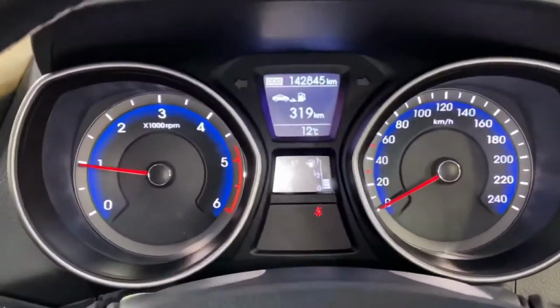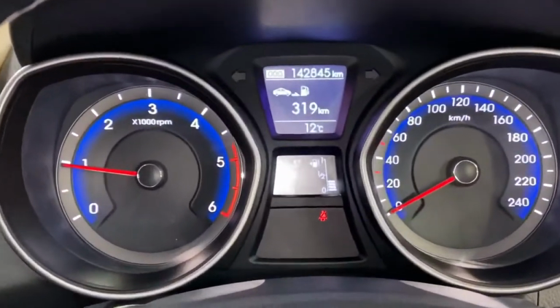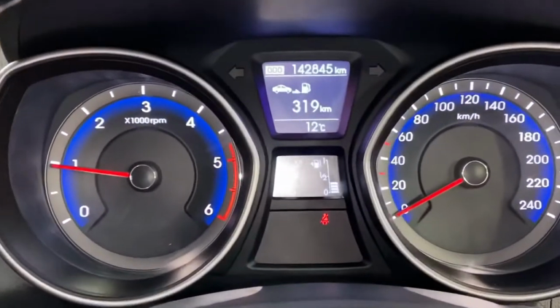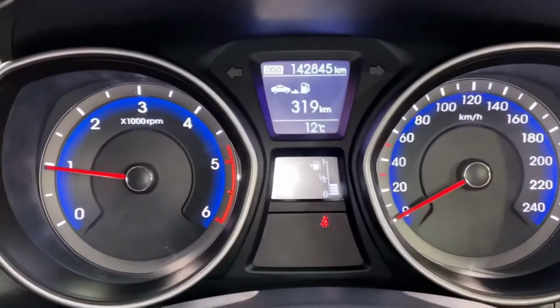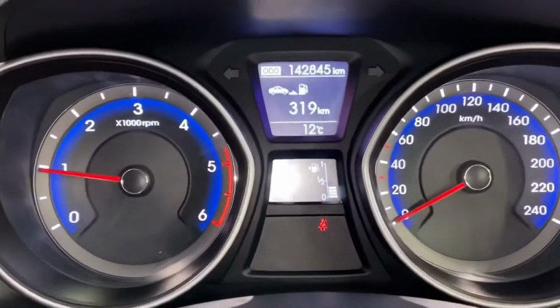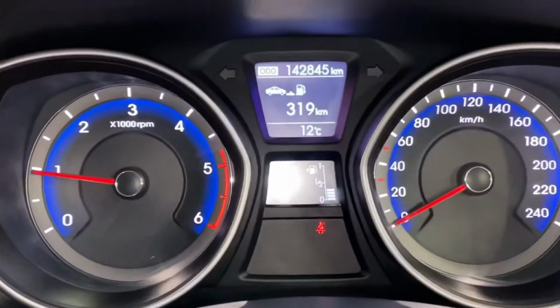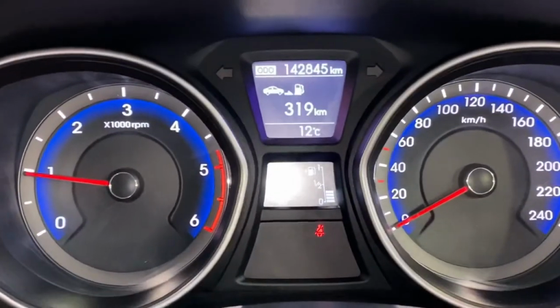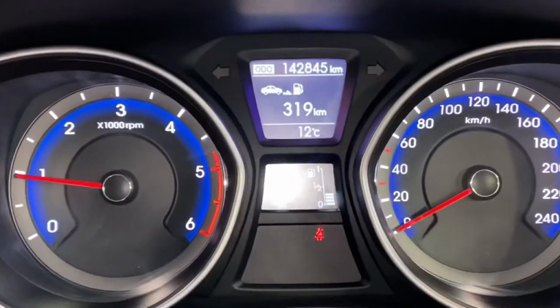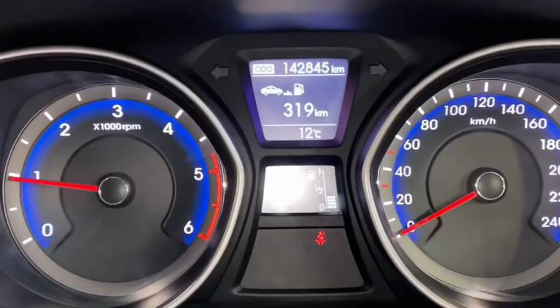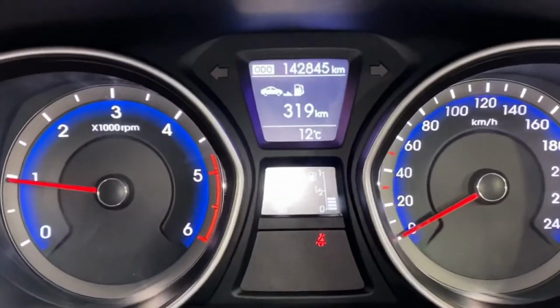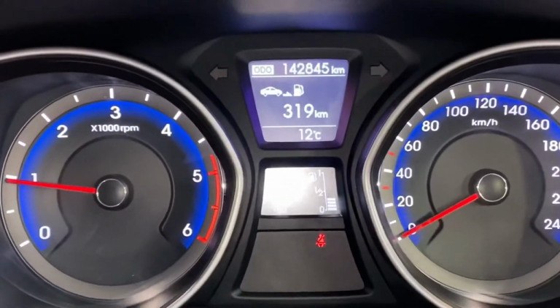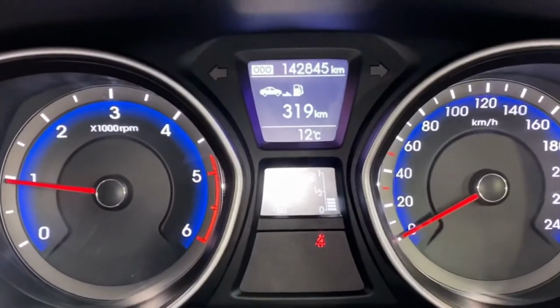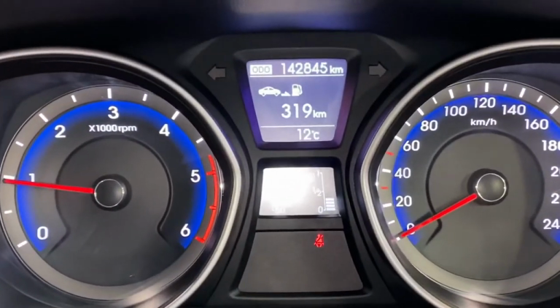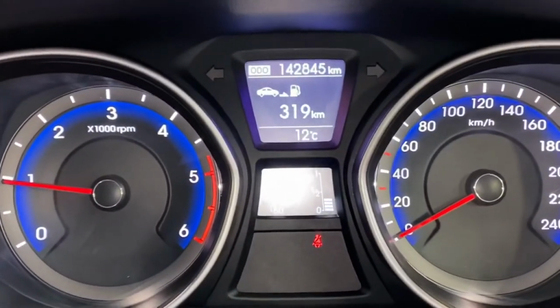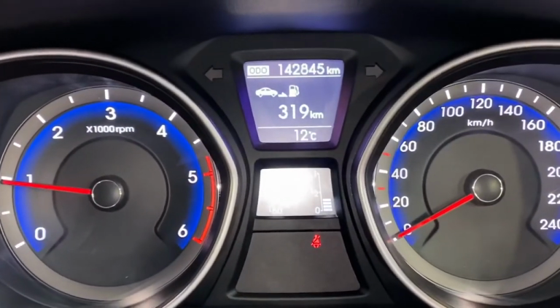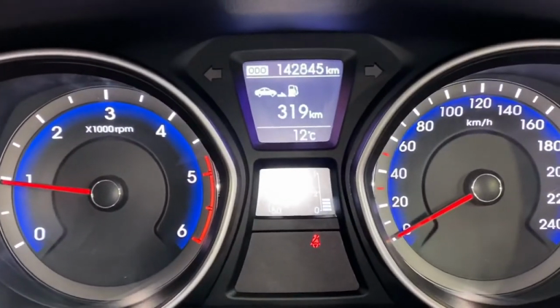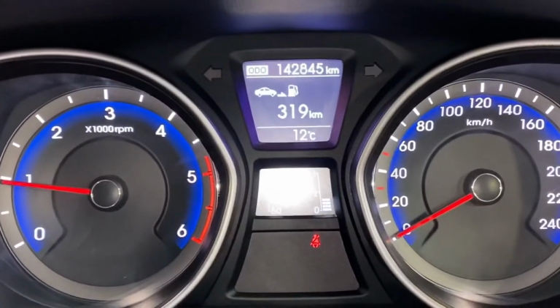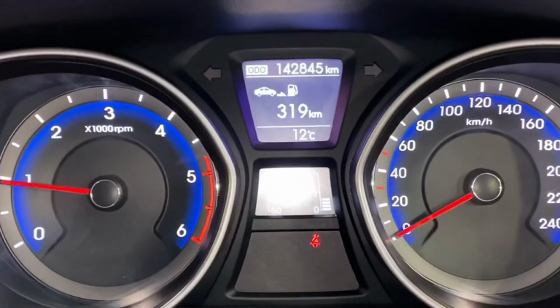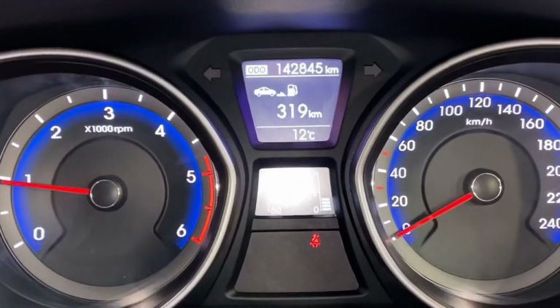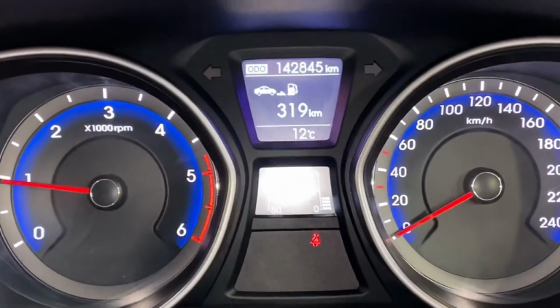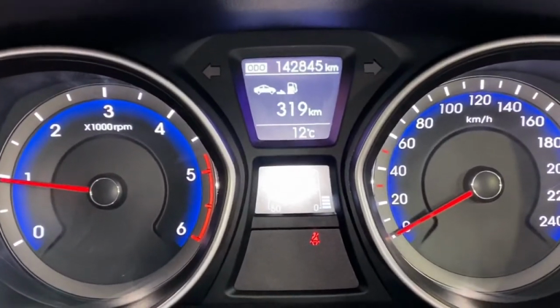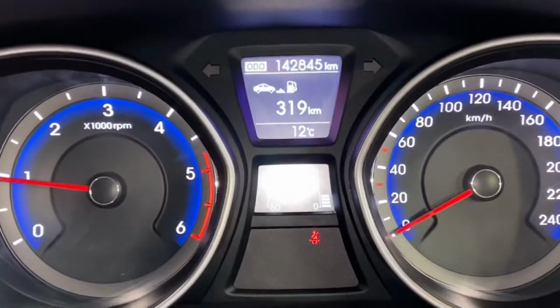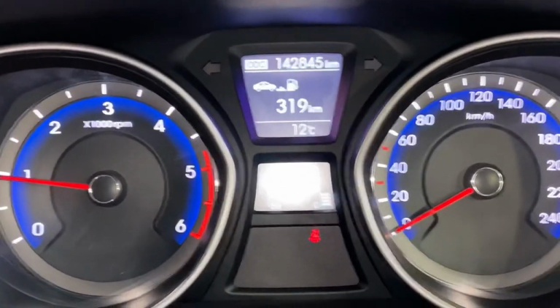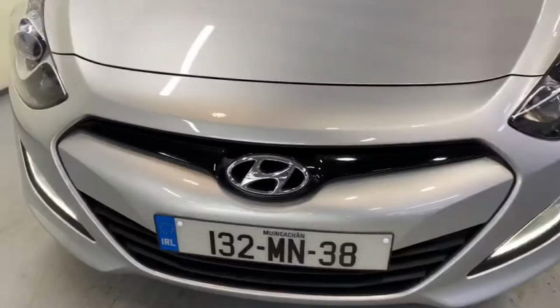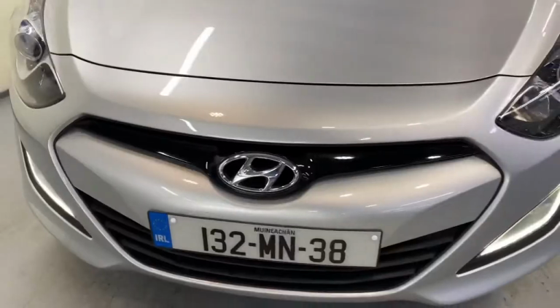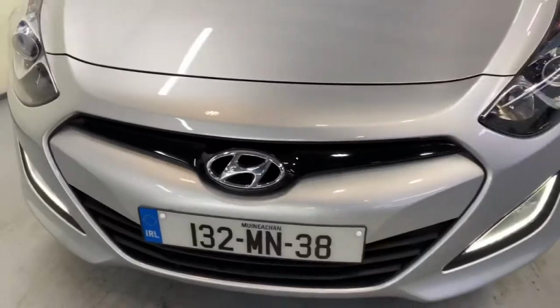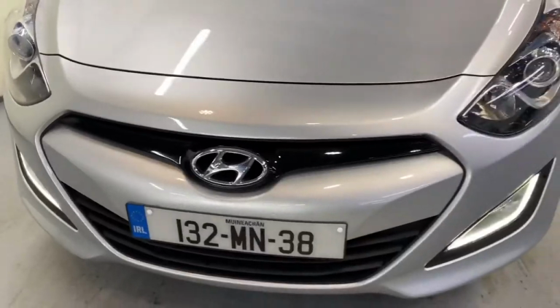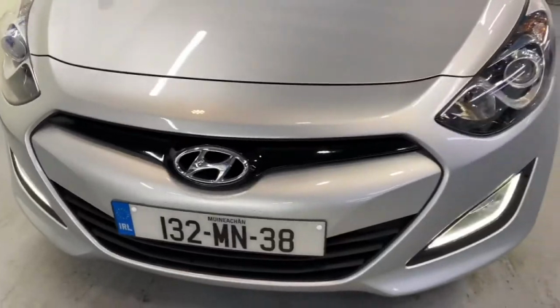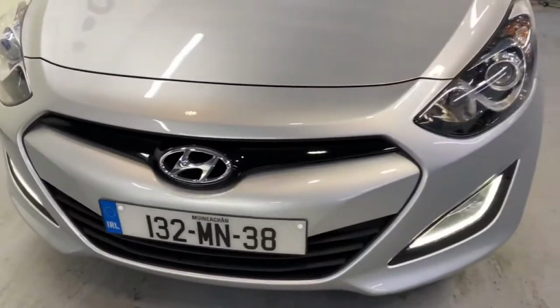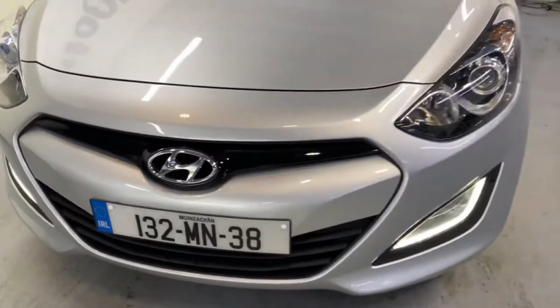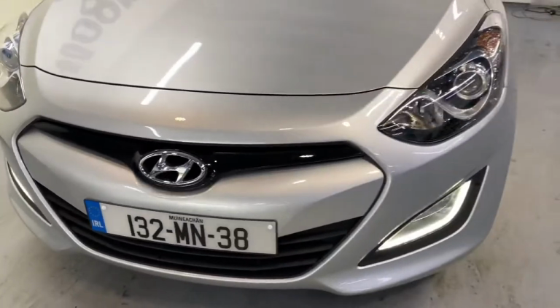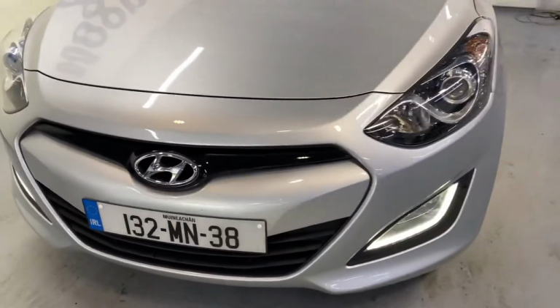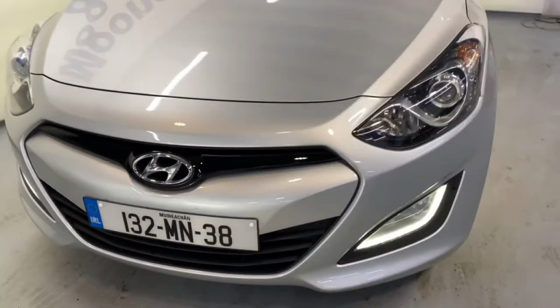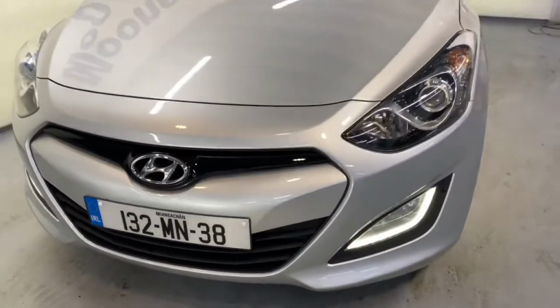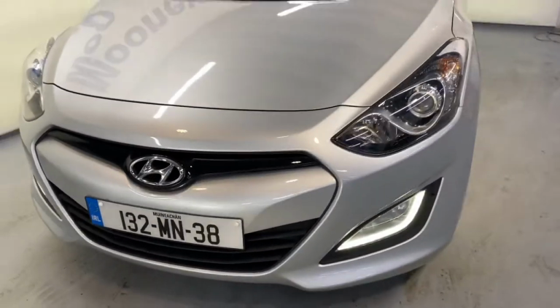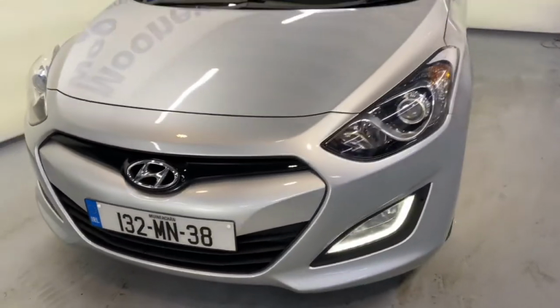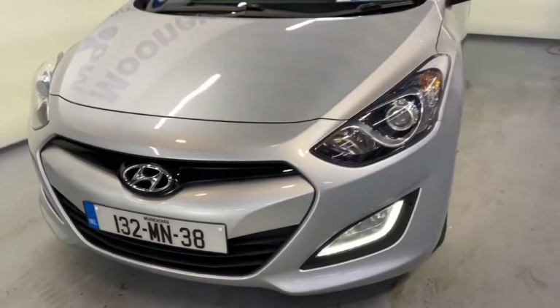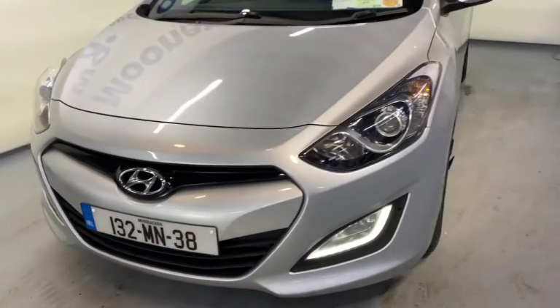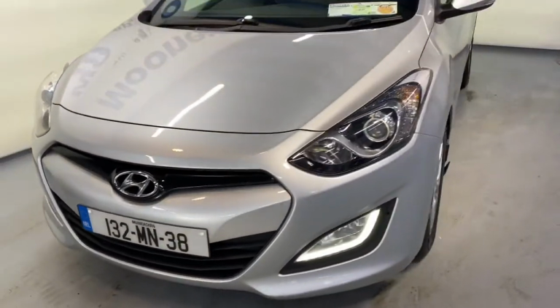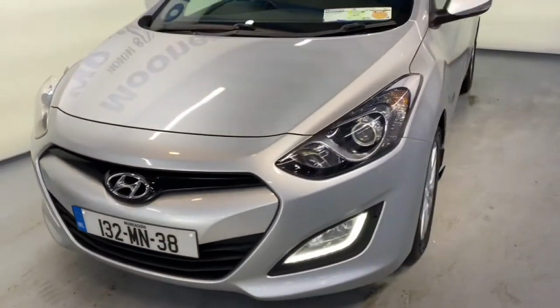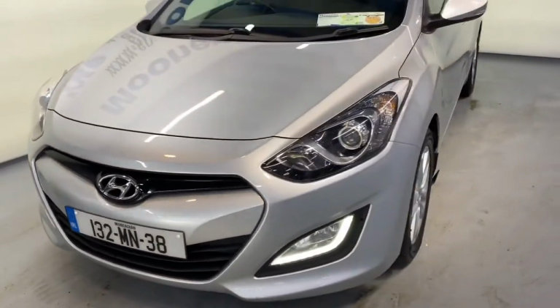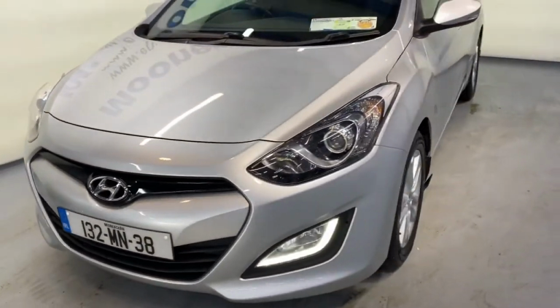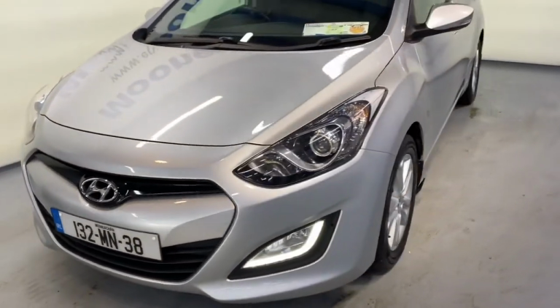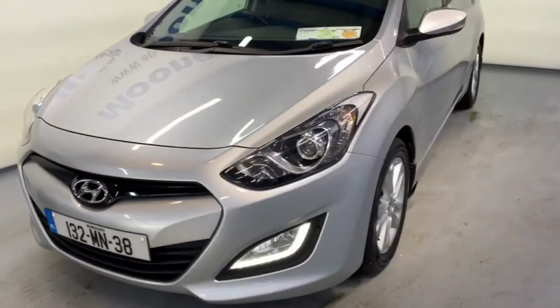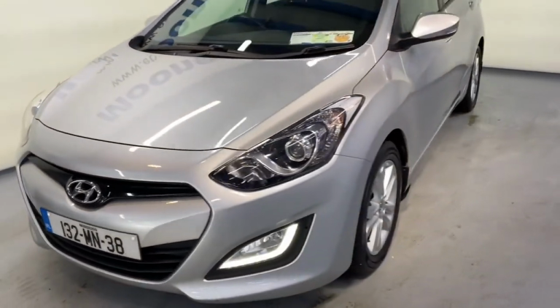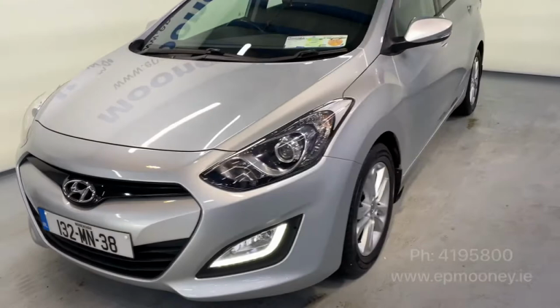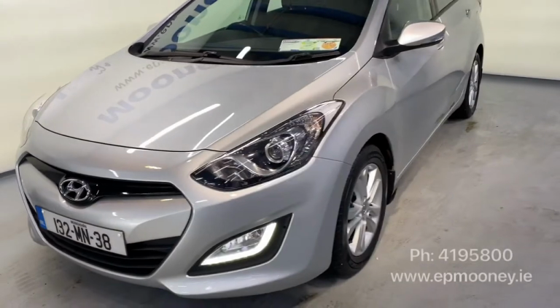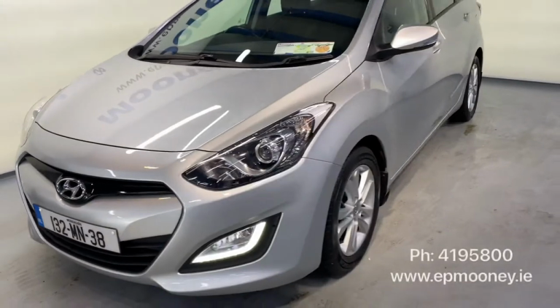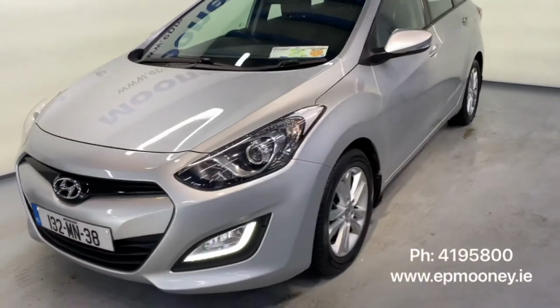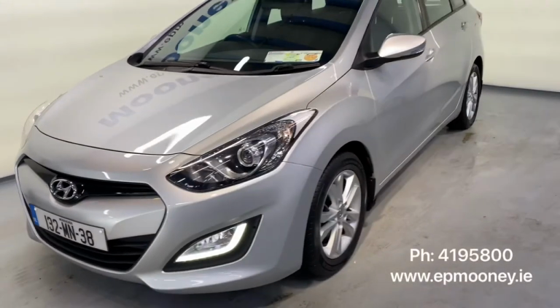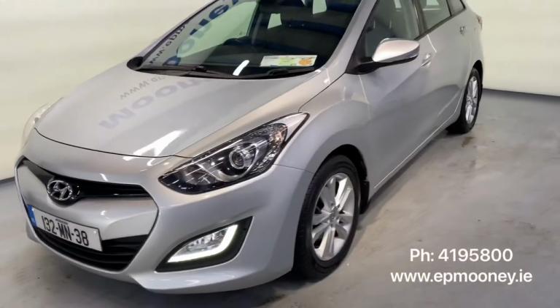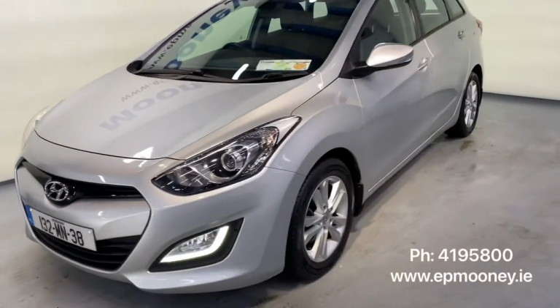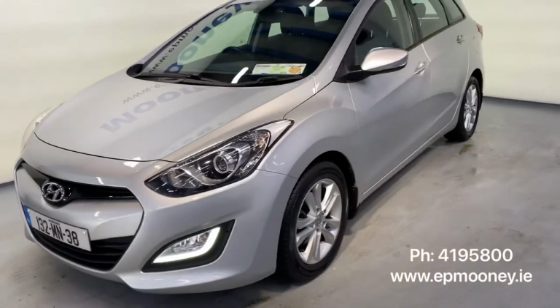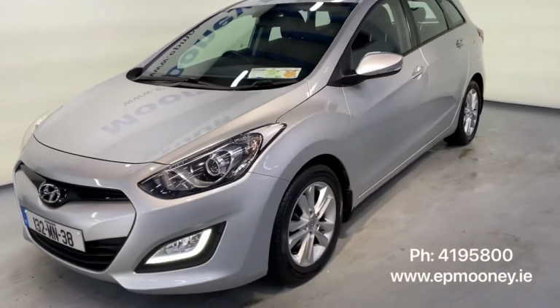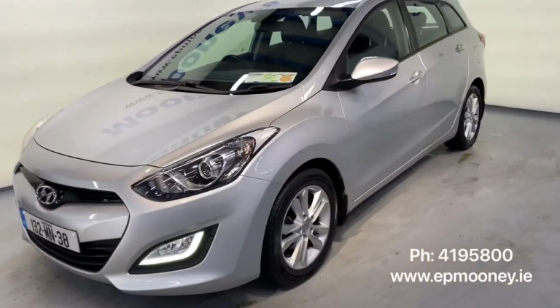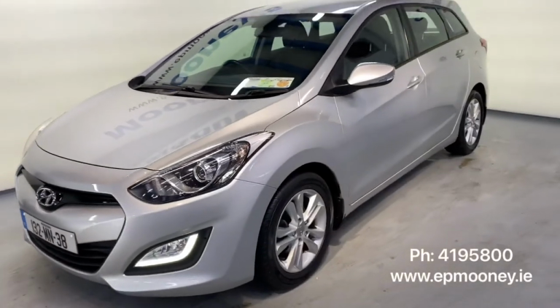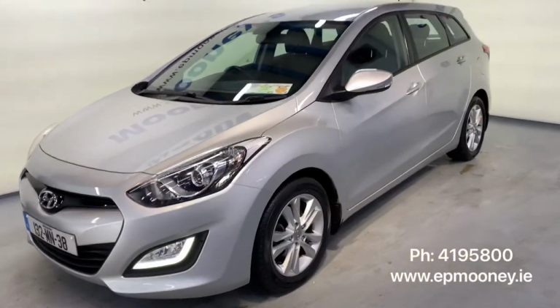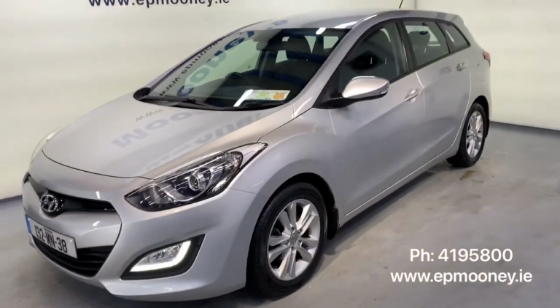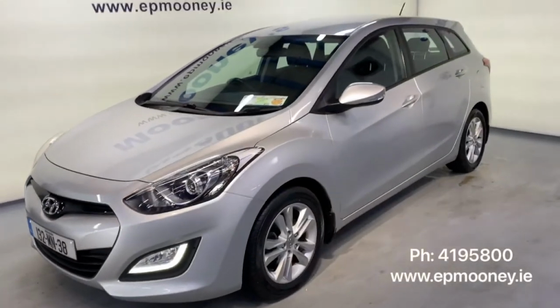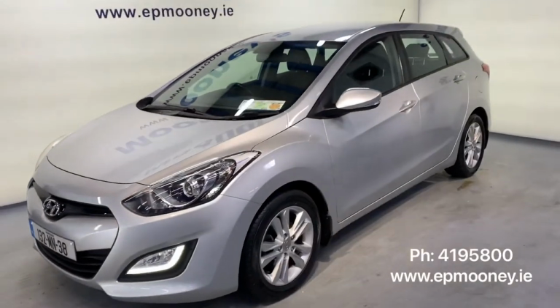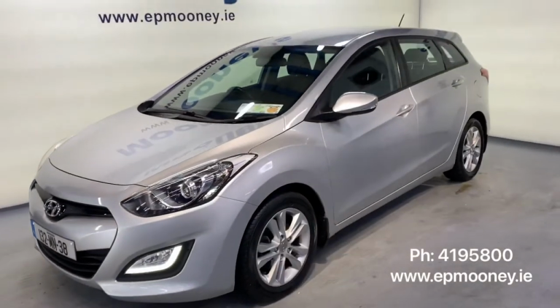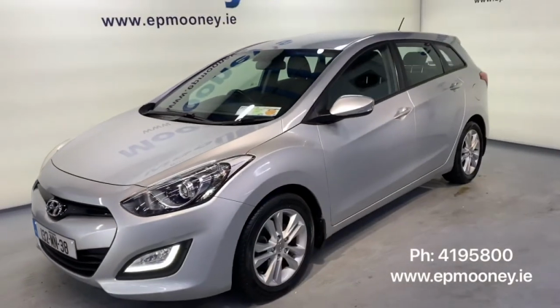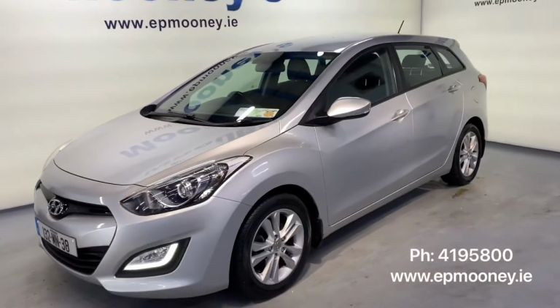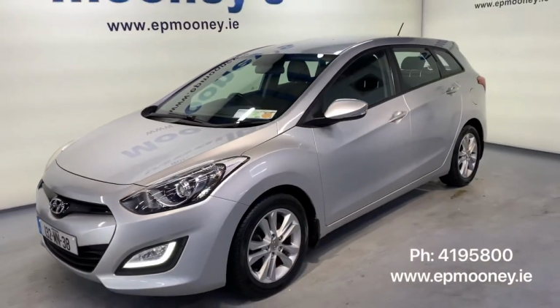There's 142,000 kilometres on the clock. Don't worry — it's fully serviced here at Mooney's and comes with a full service history.